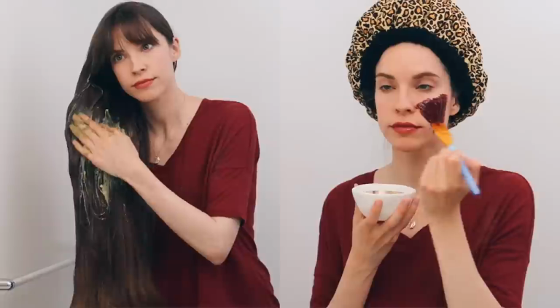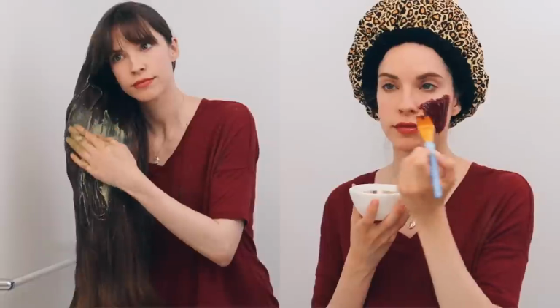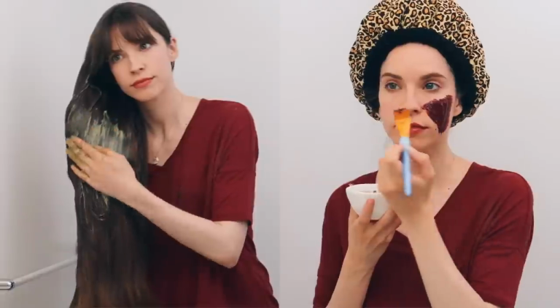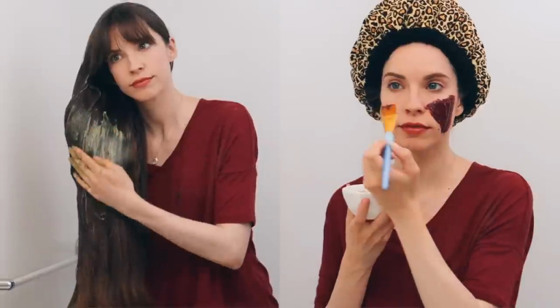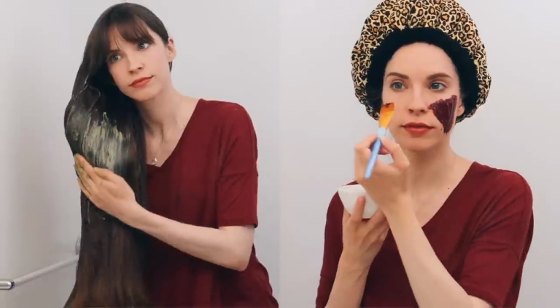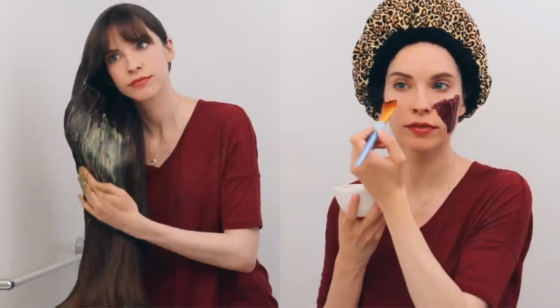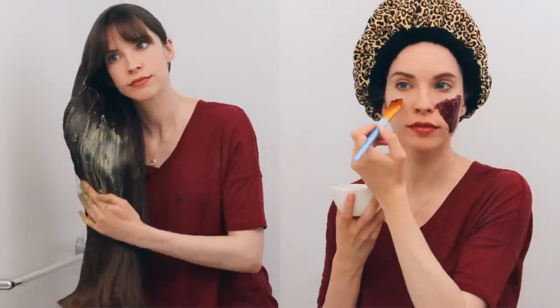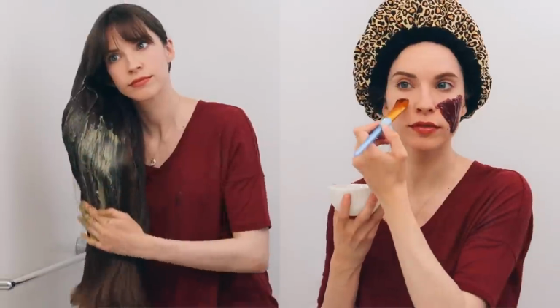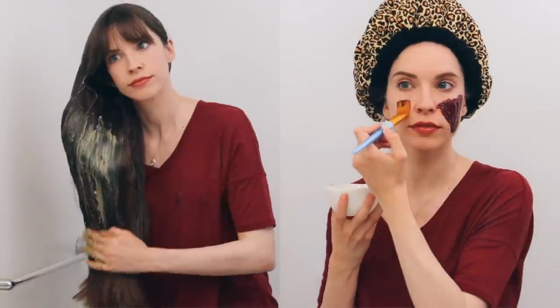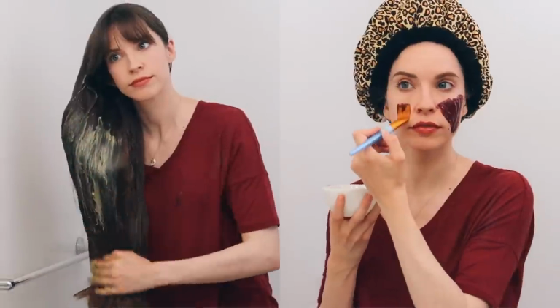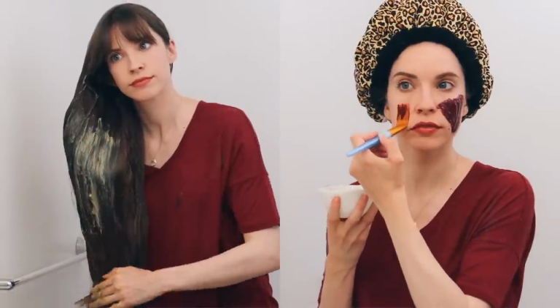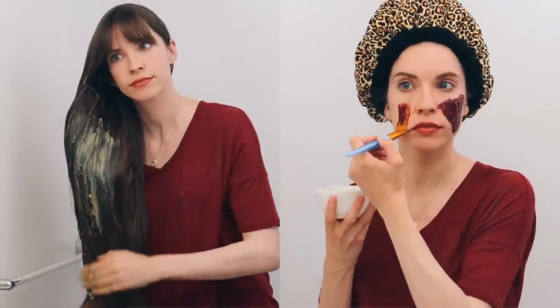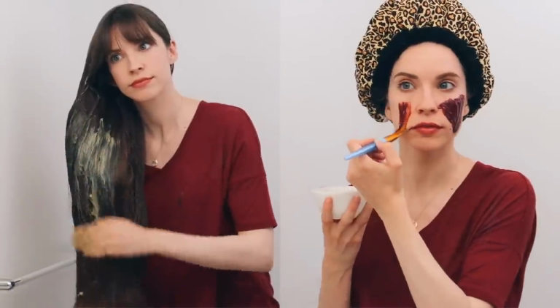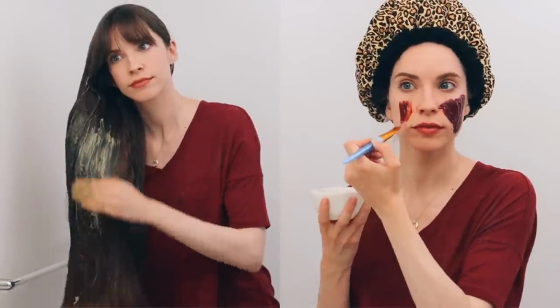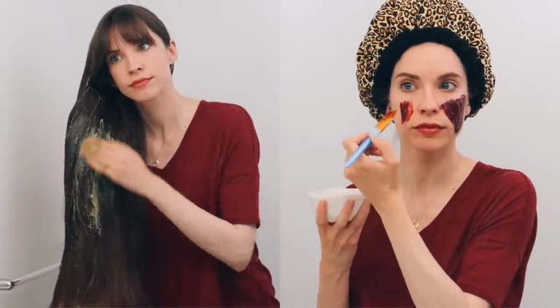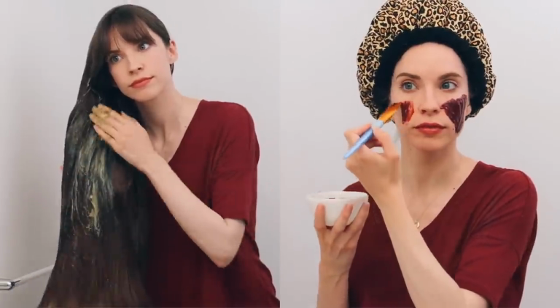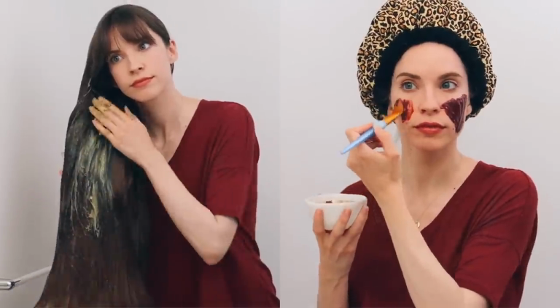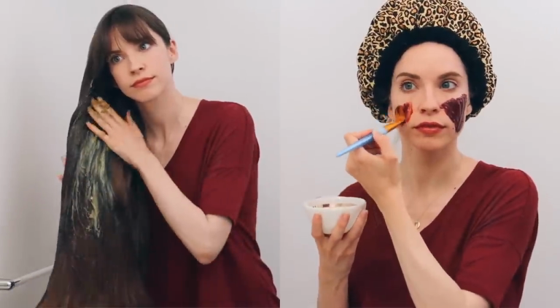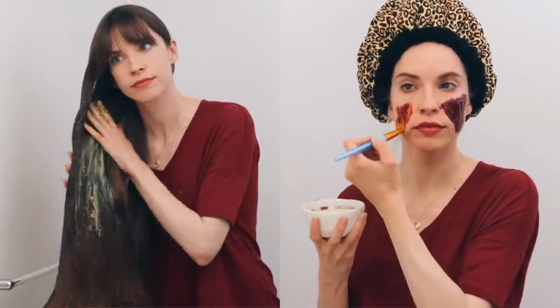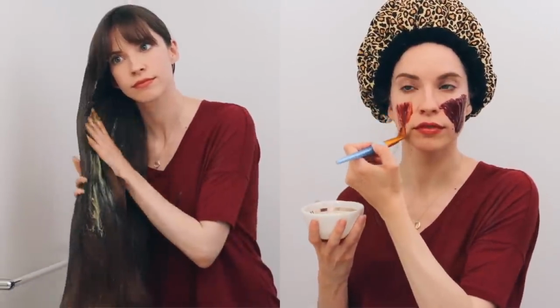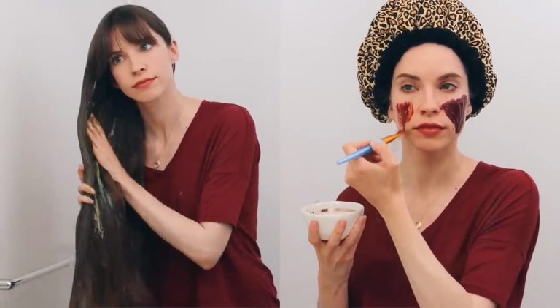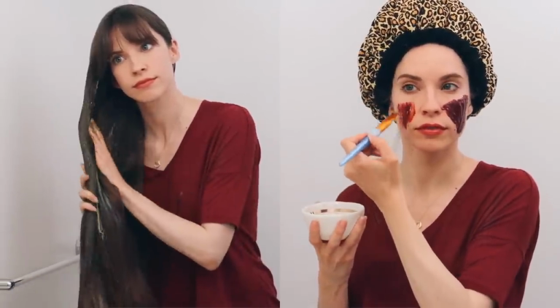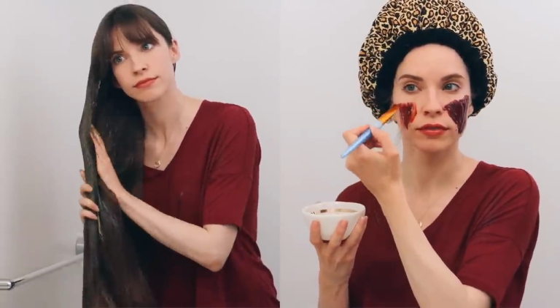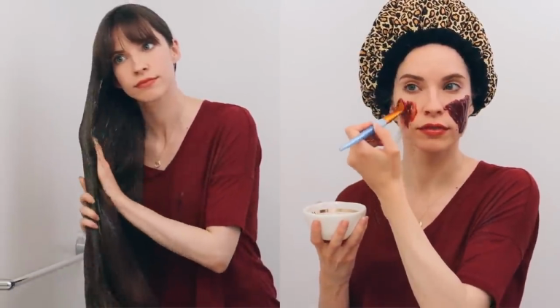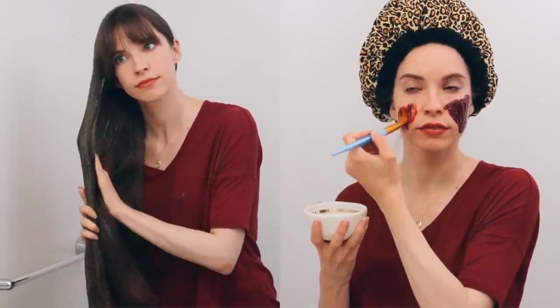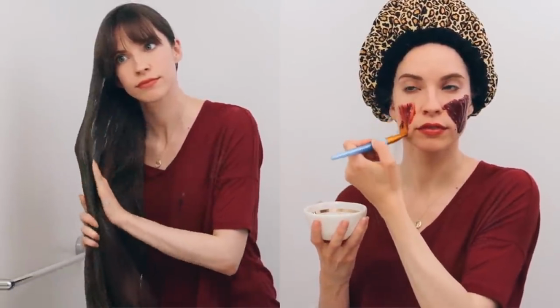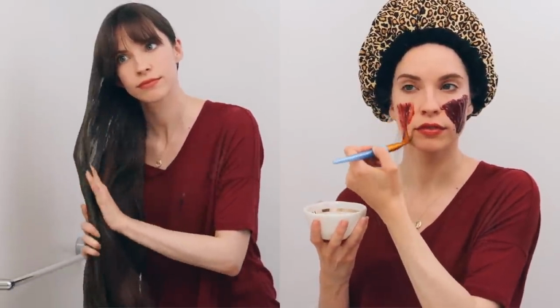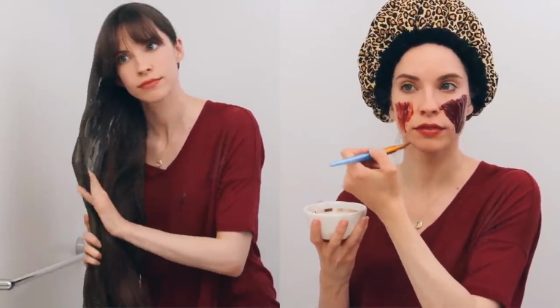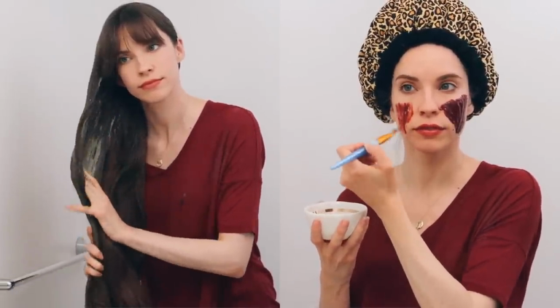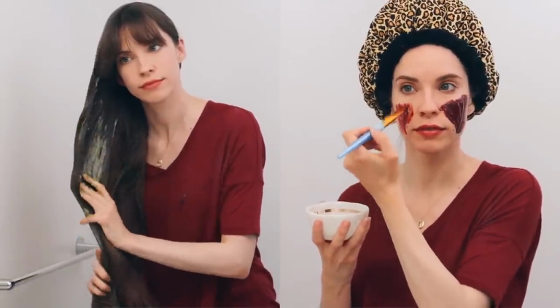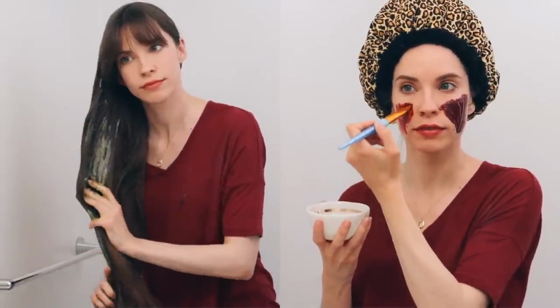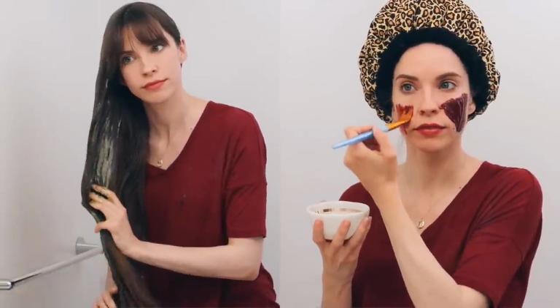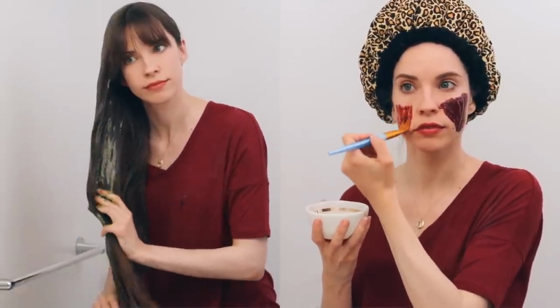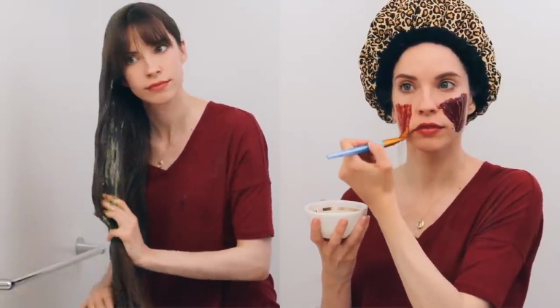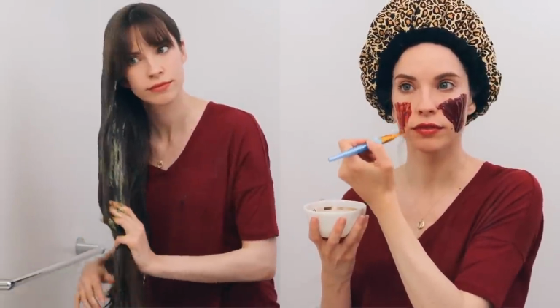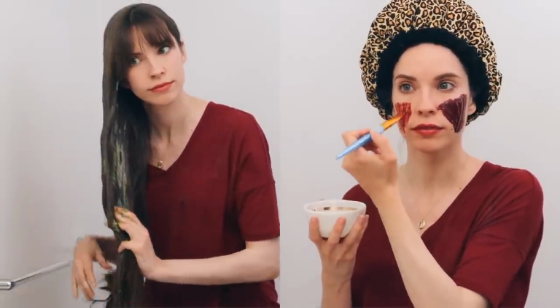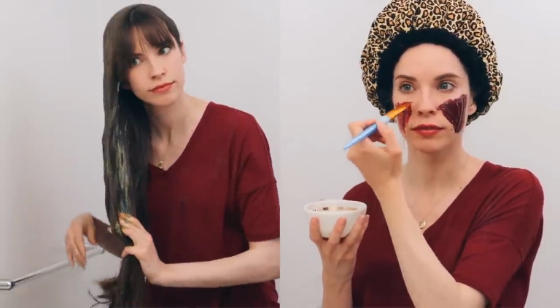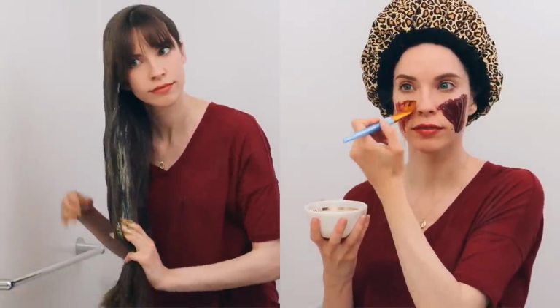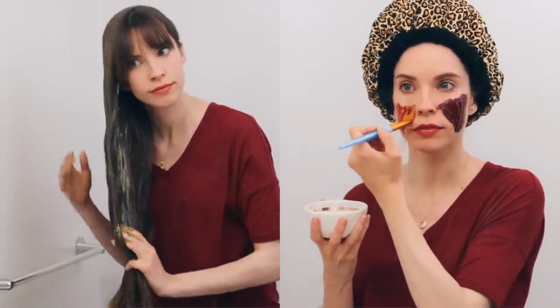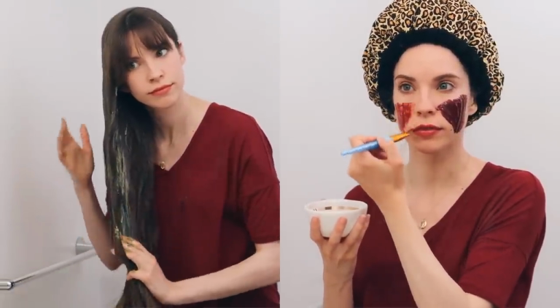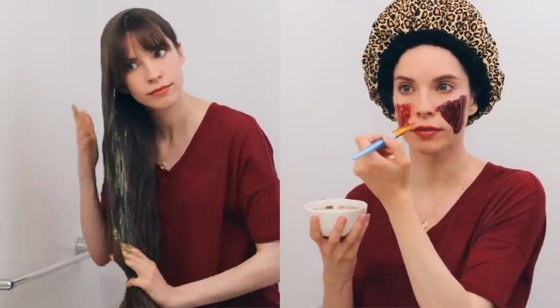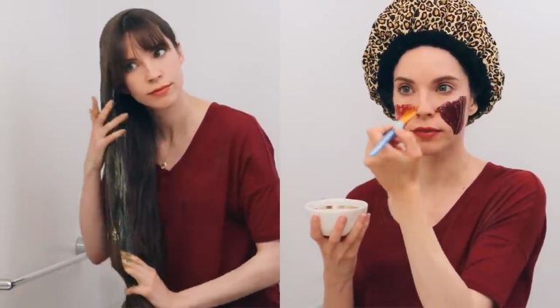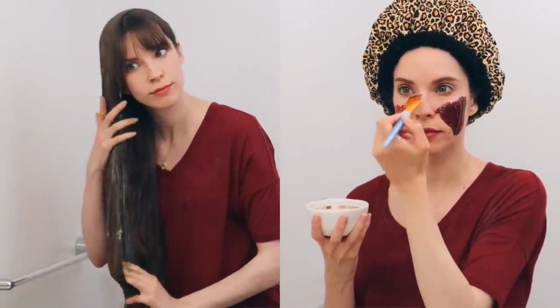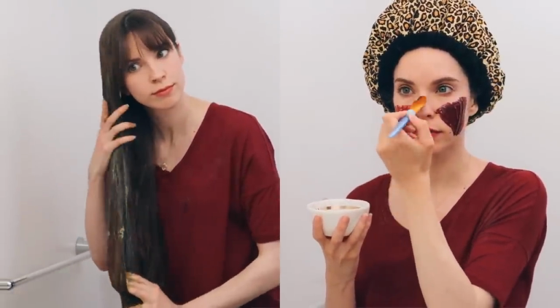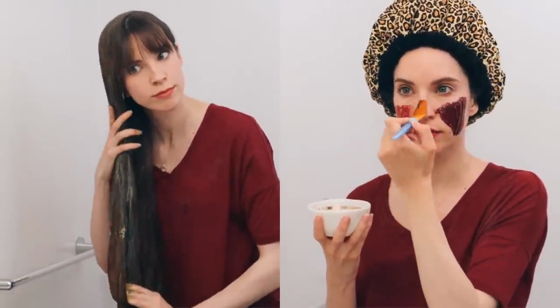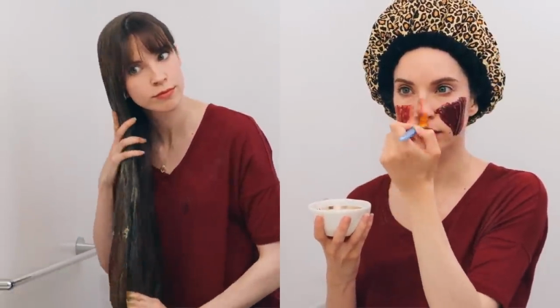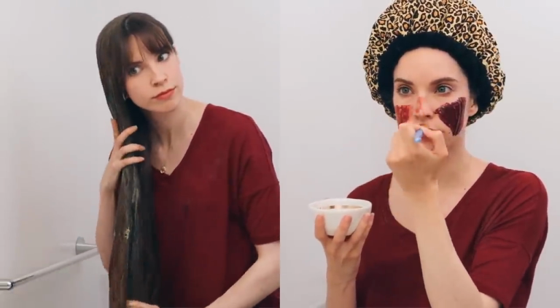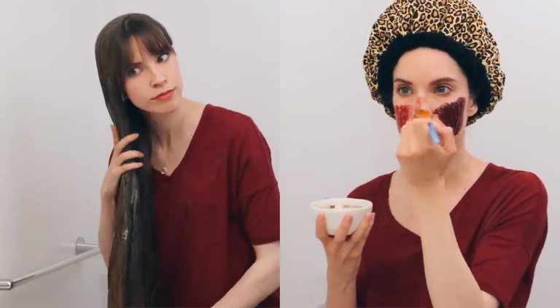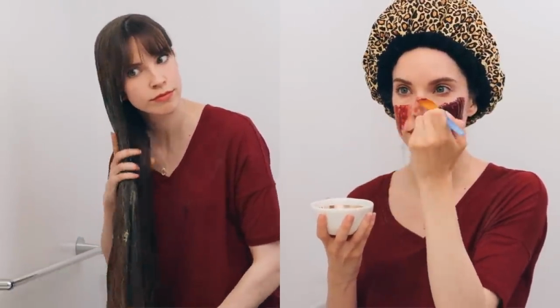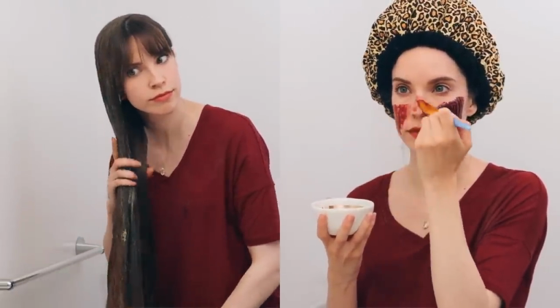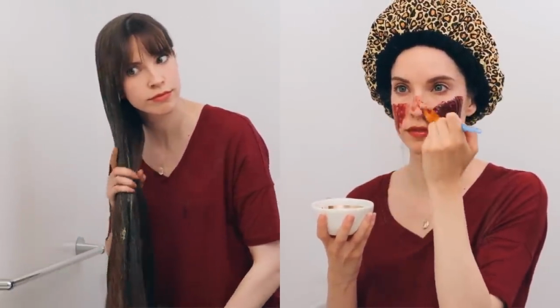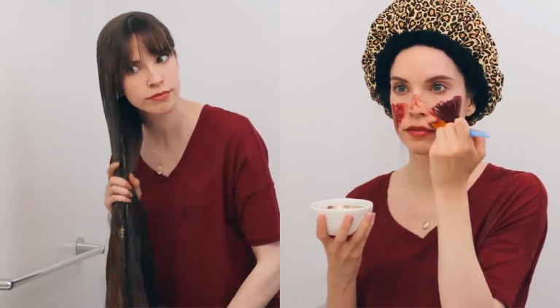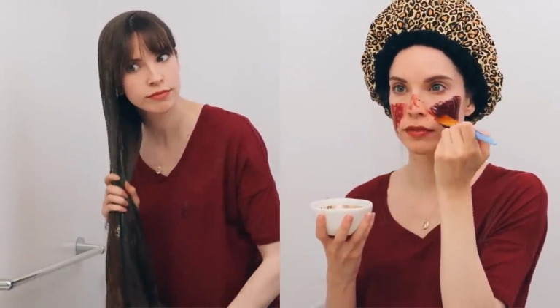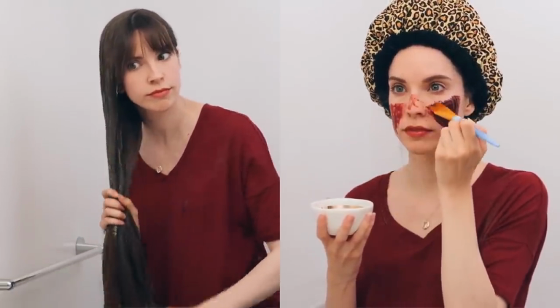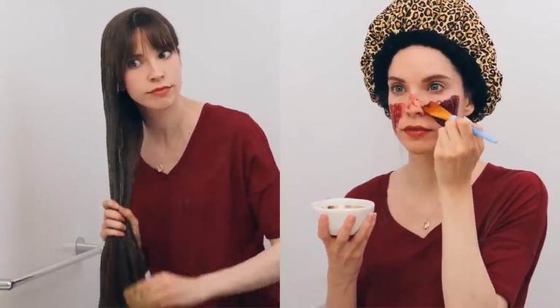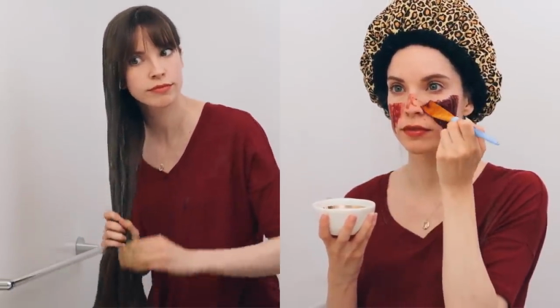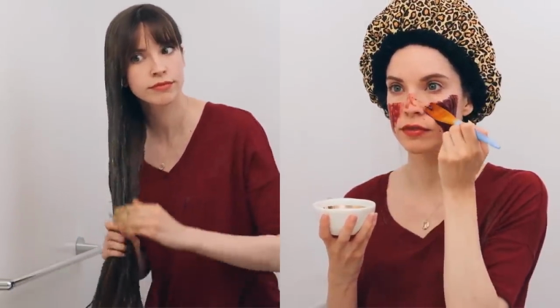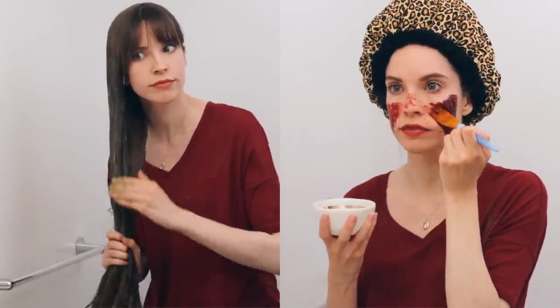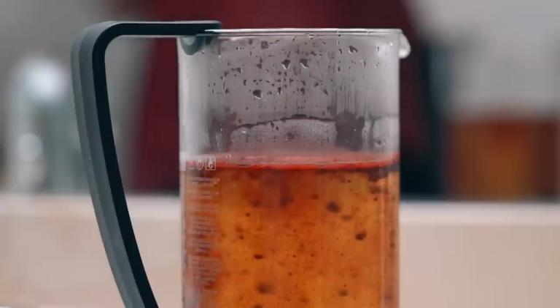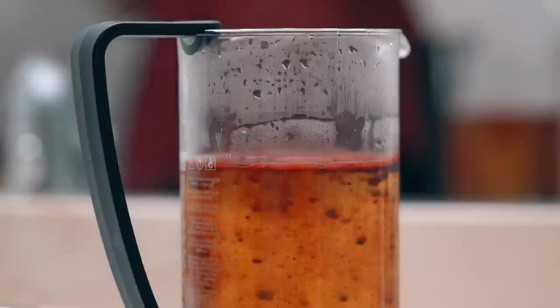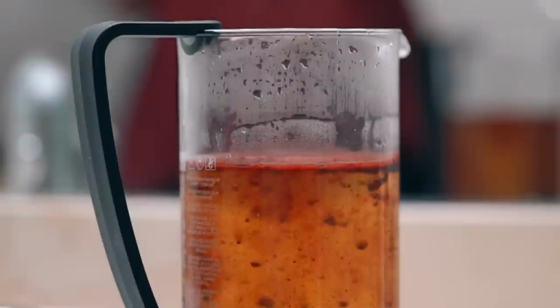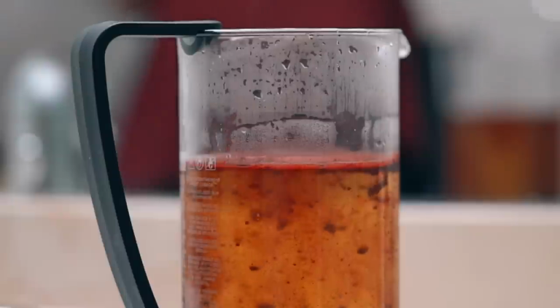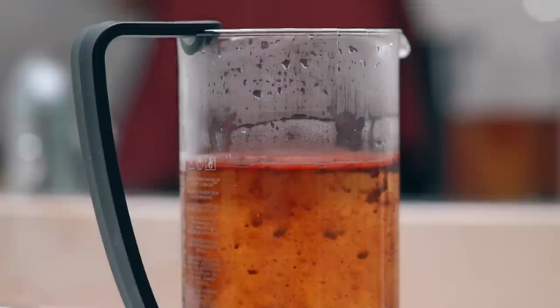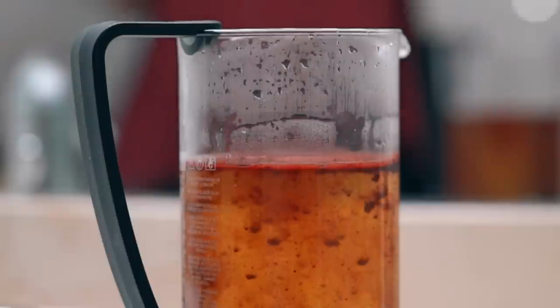Hey guys, today I'm going to show you how I make a collagen boosting hair mask, face mask, and tea.